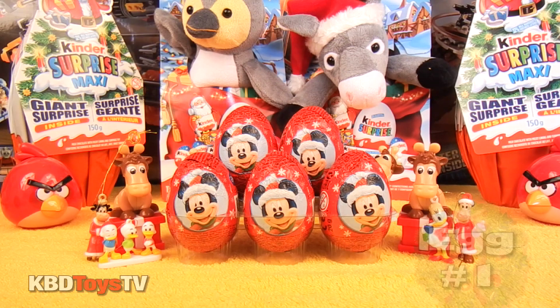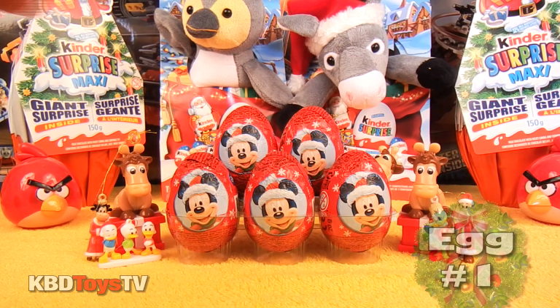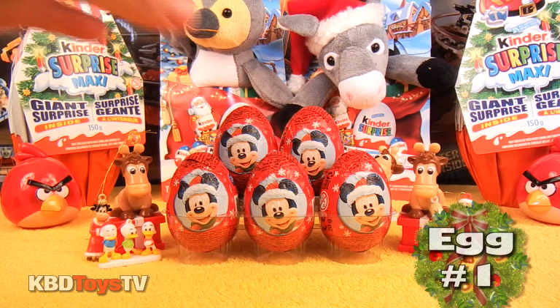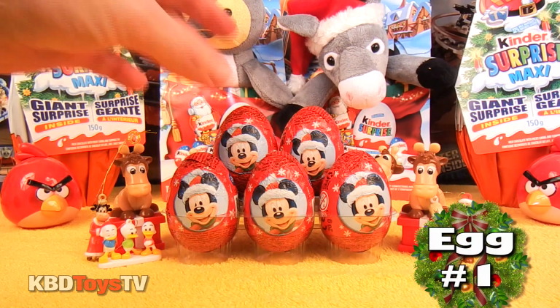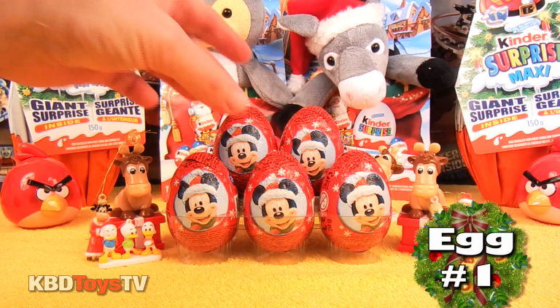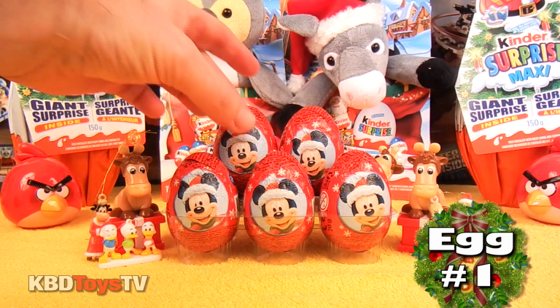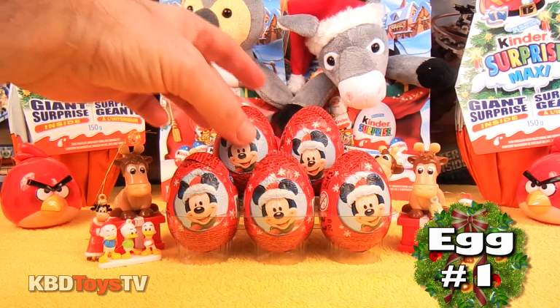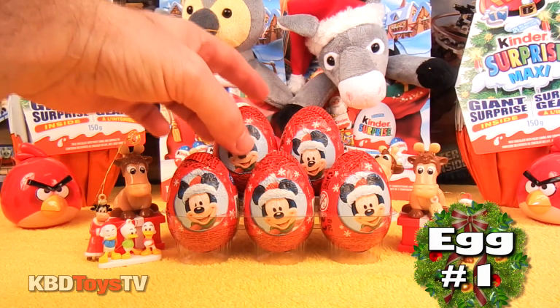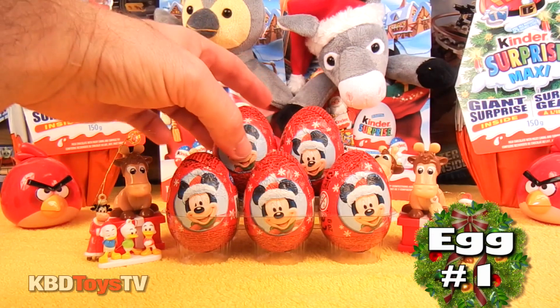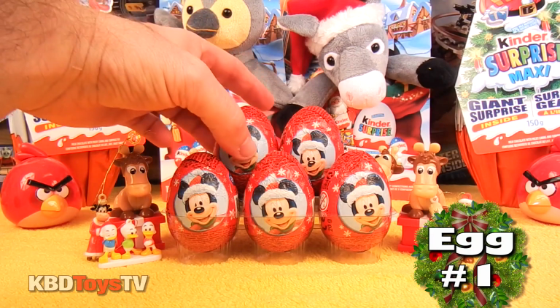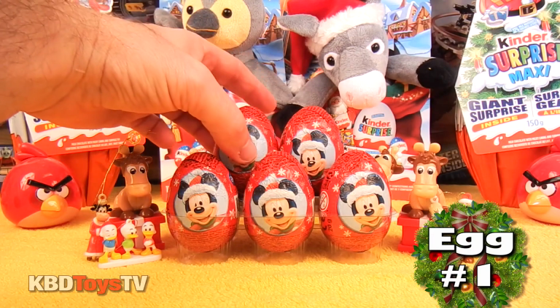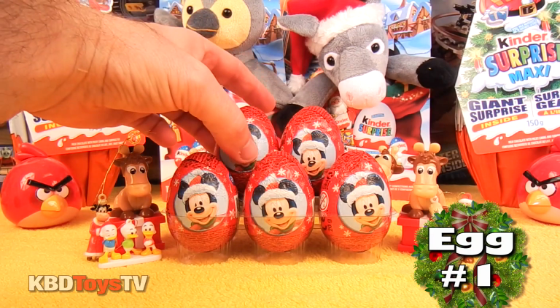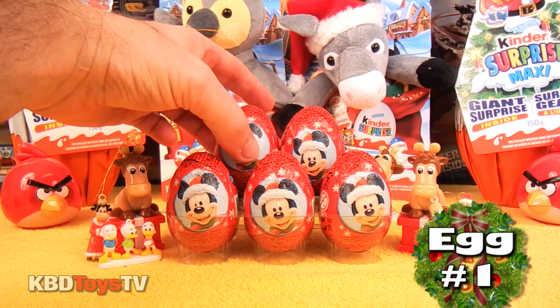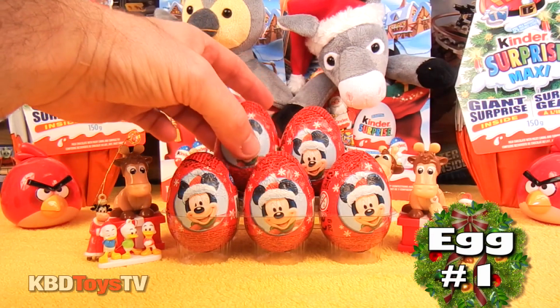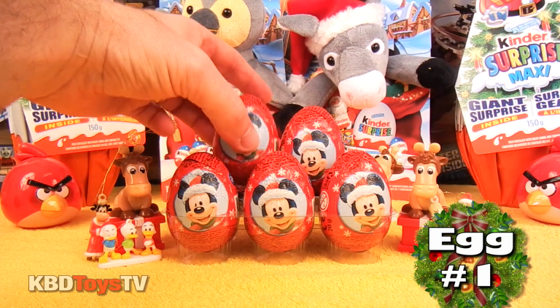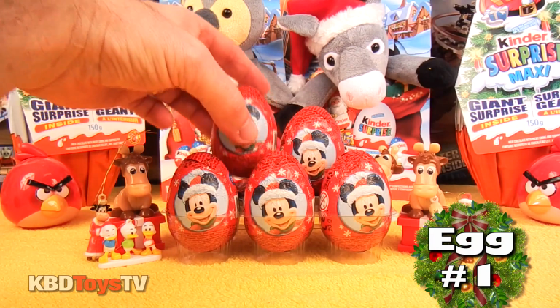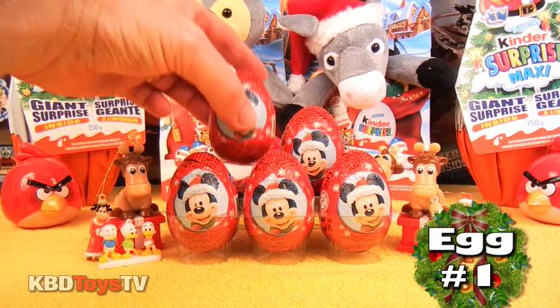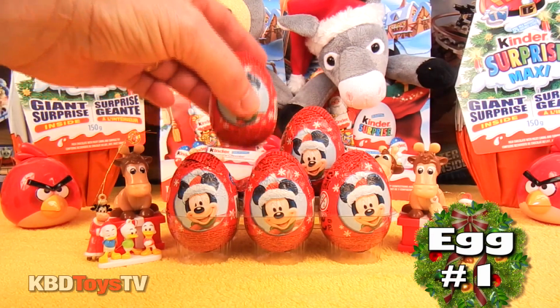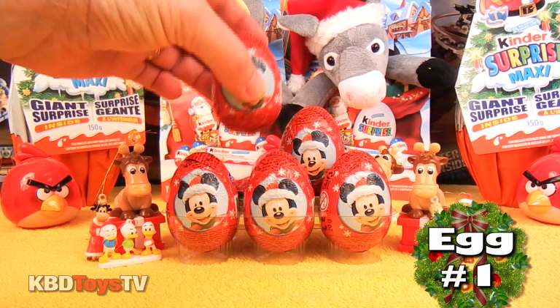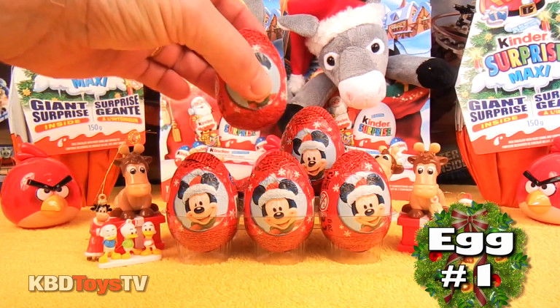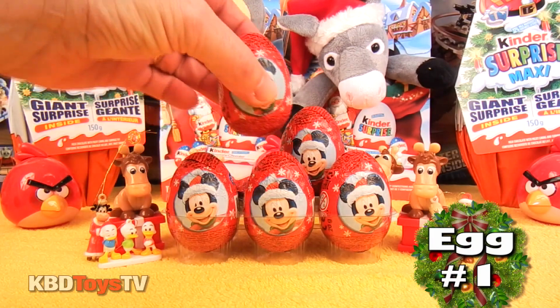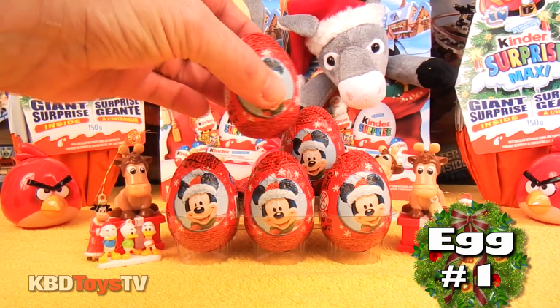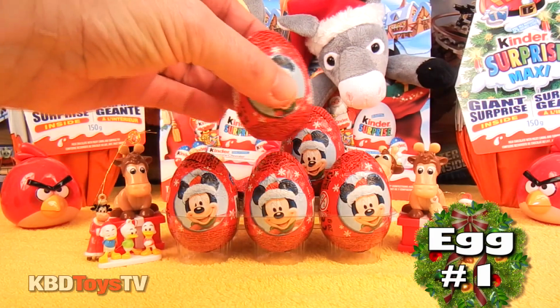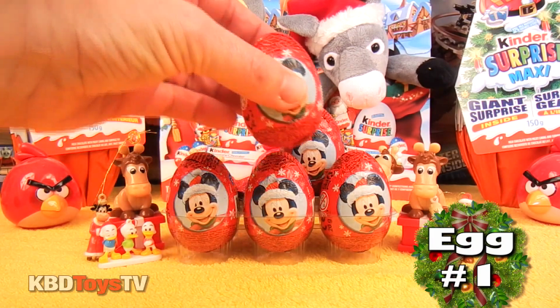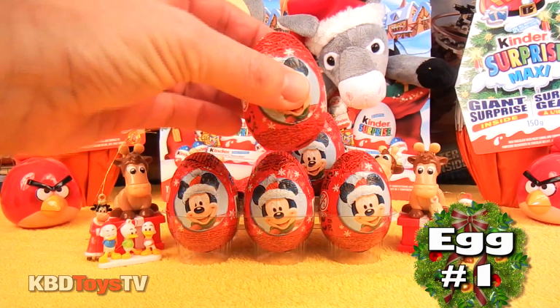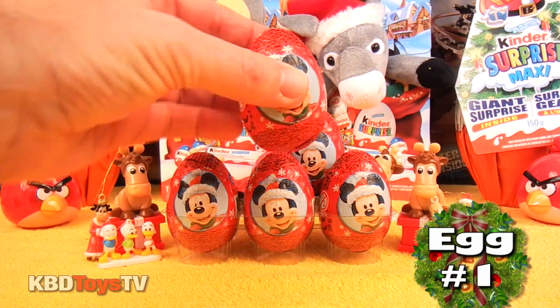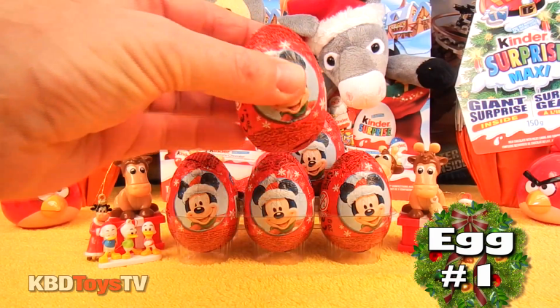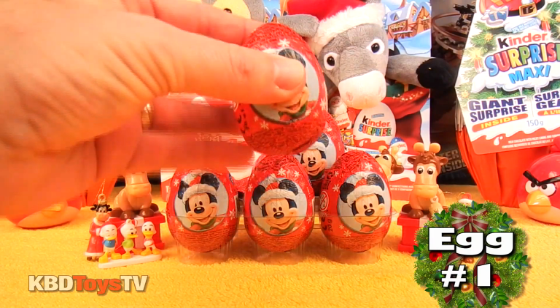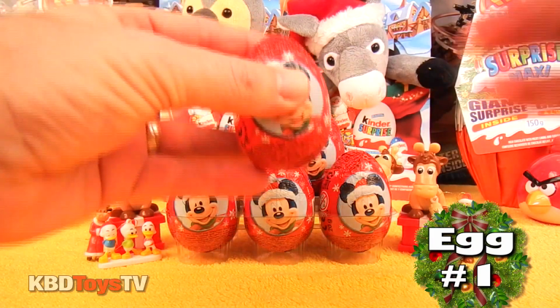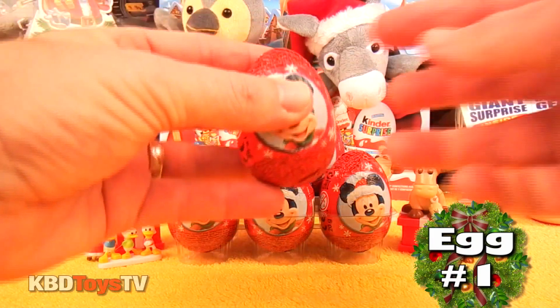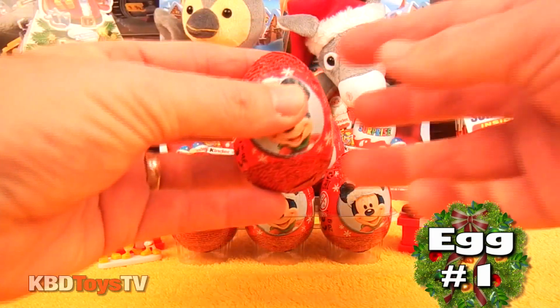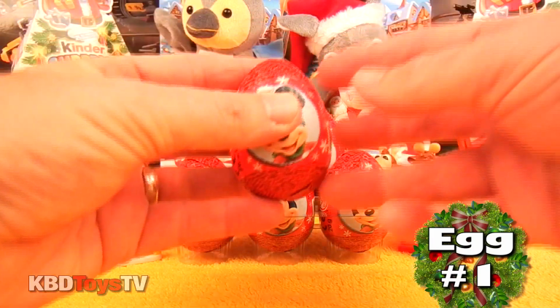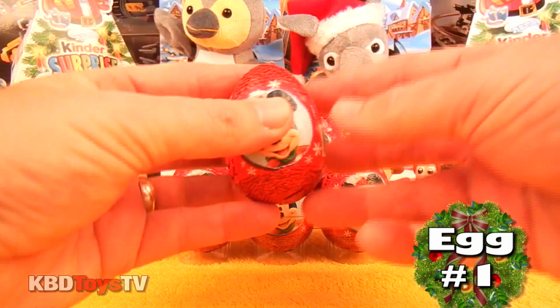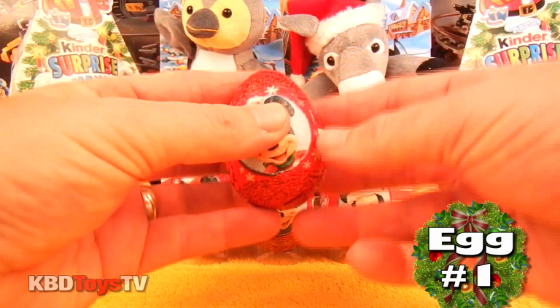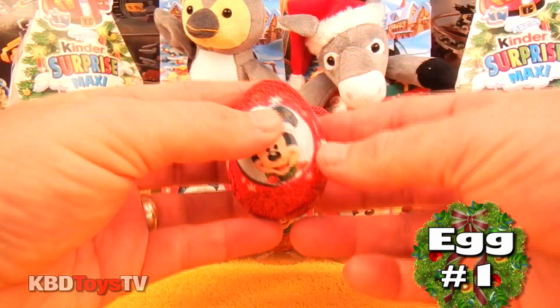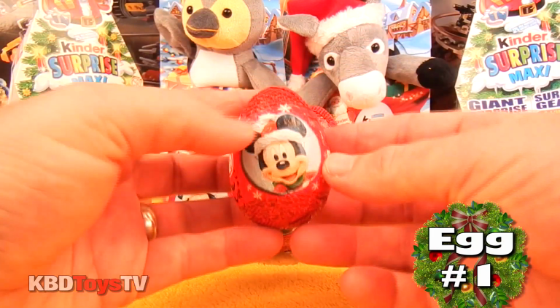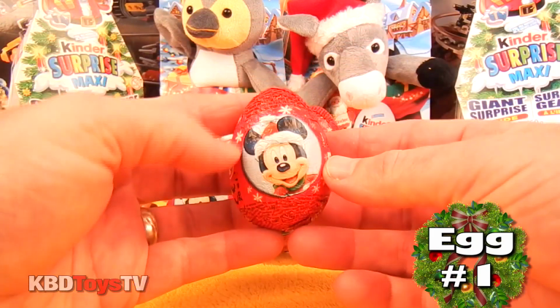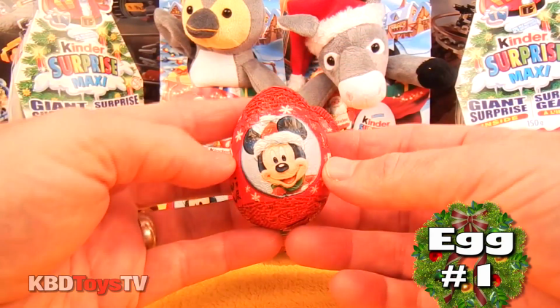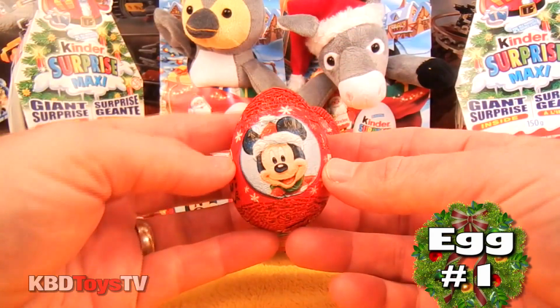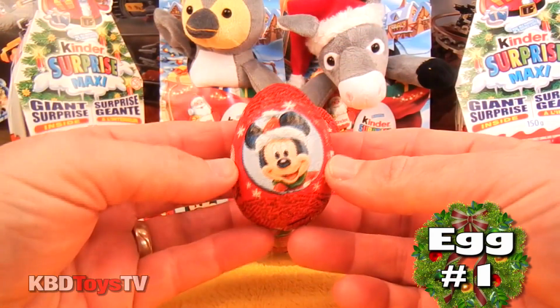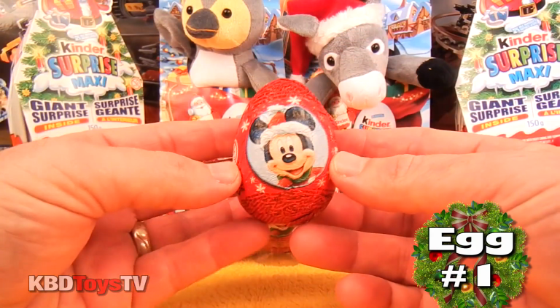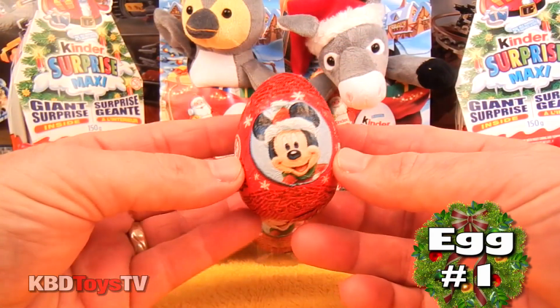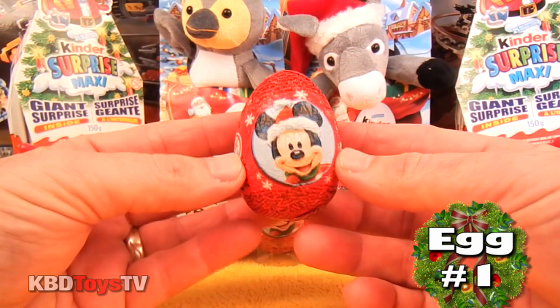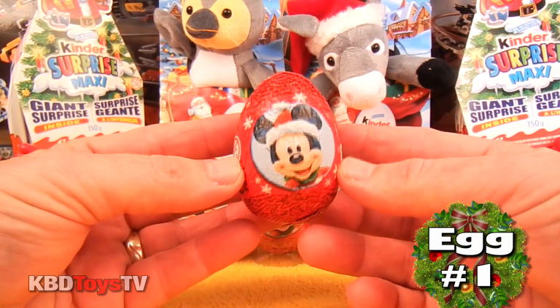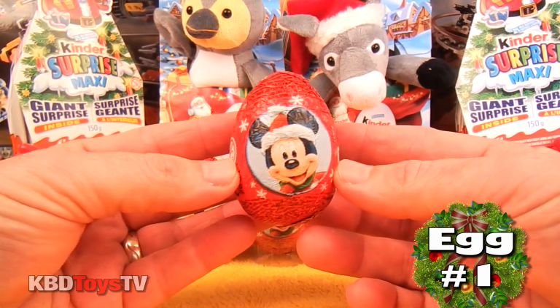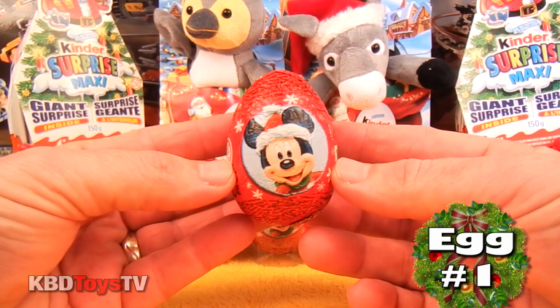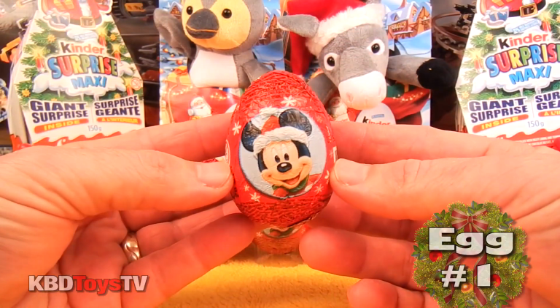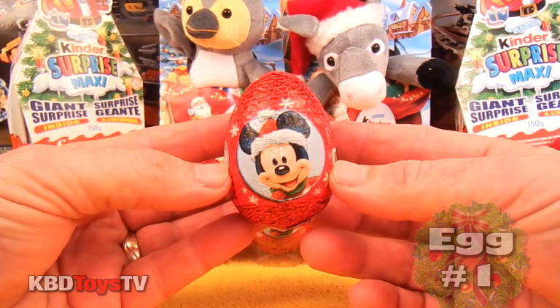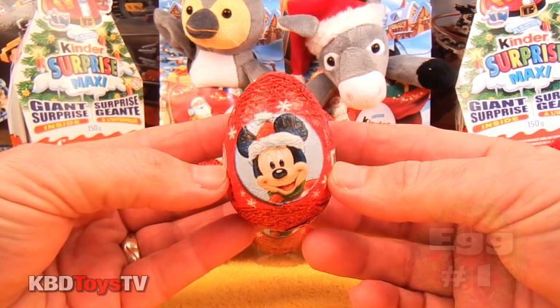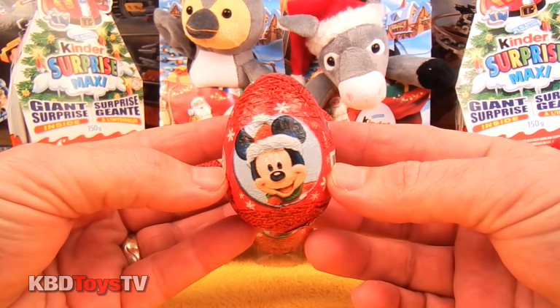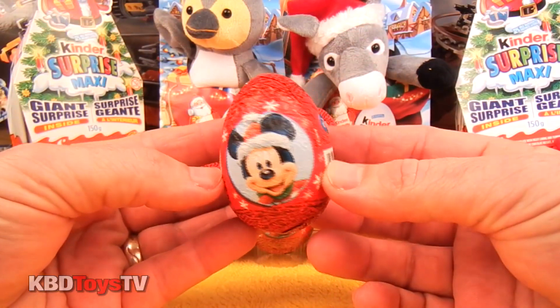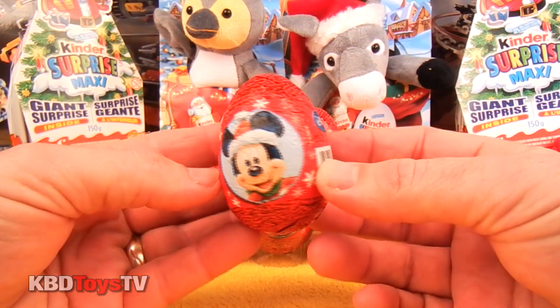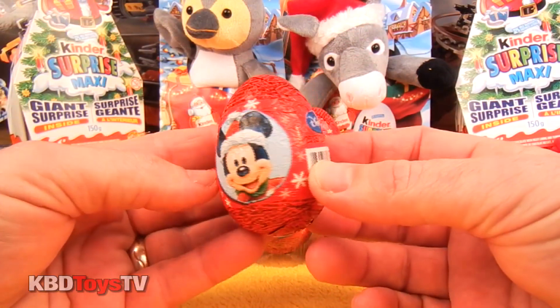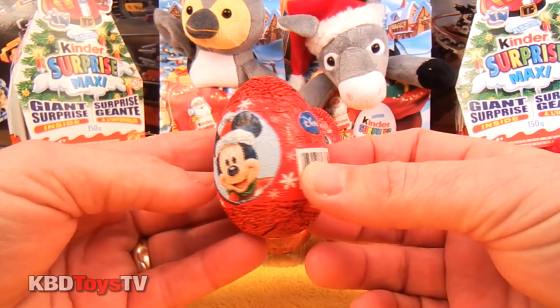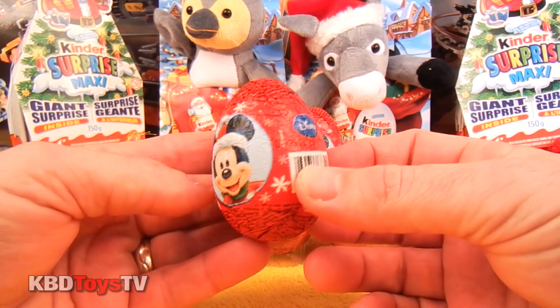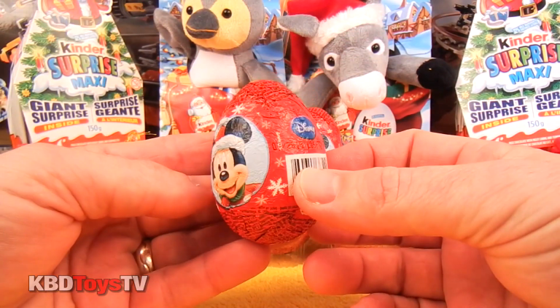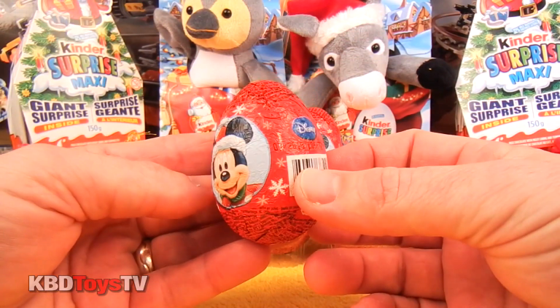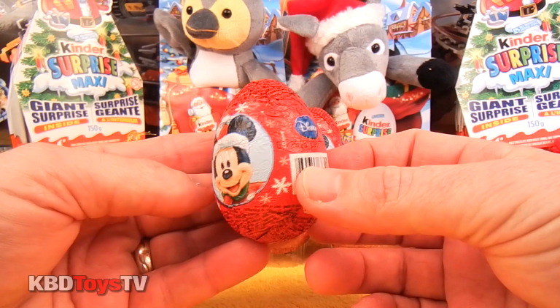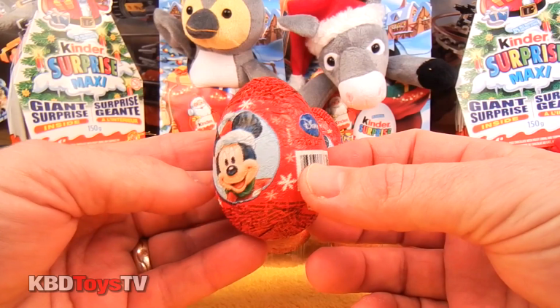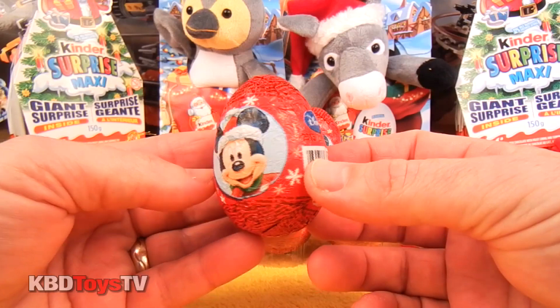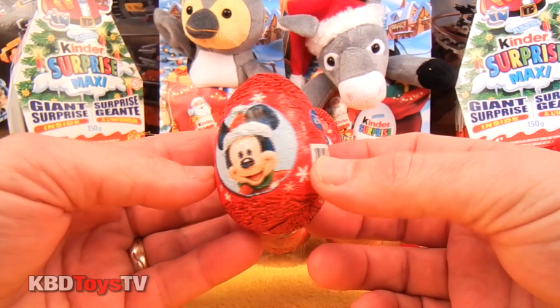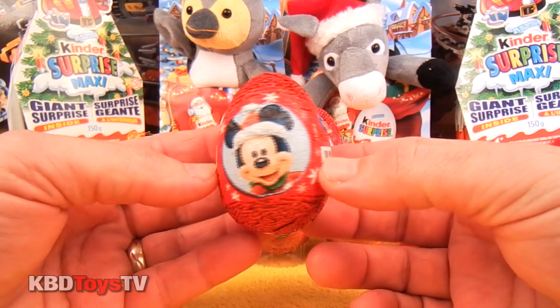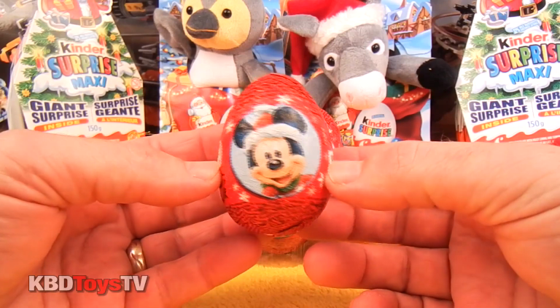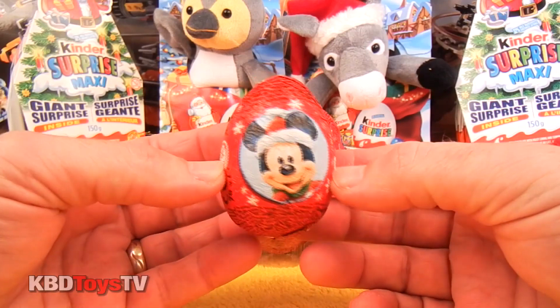Alright boys and girls, let's open up egg number one. I wonder what's inside this Mickey Mouse surprise egg.